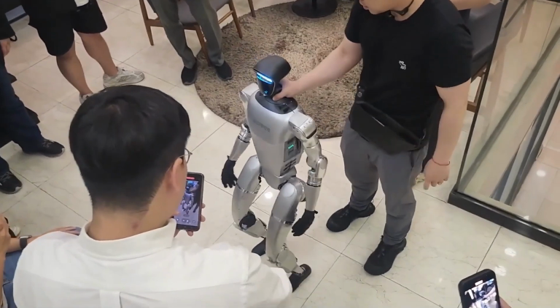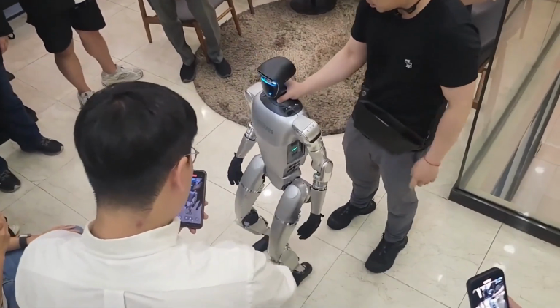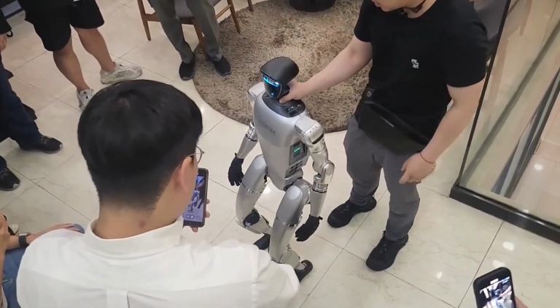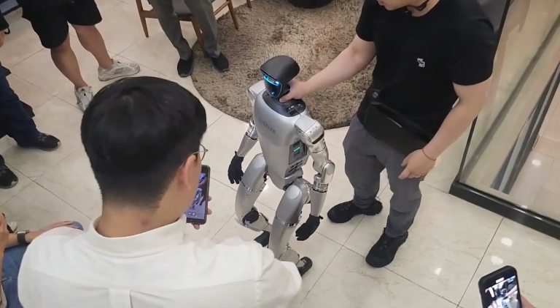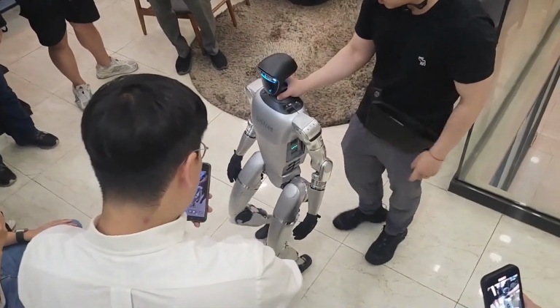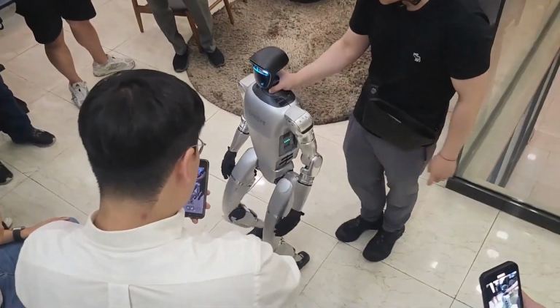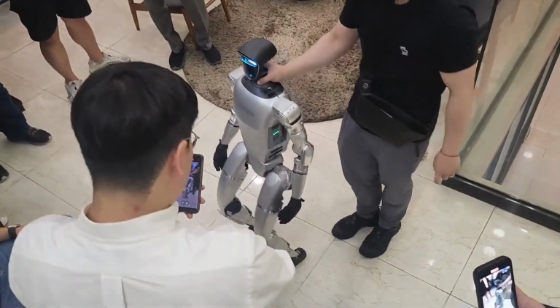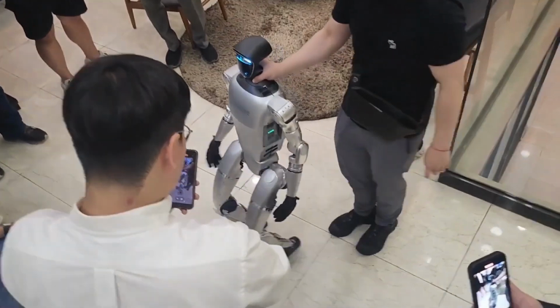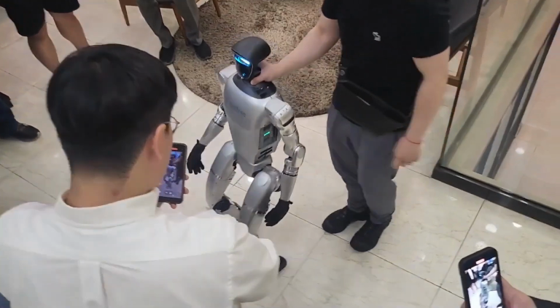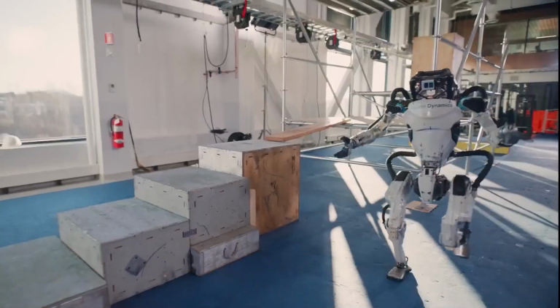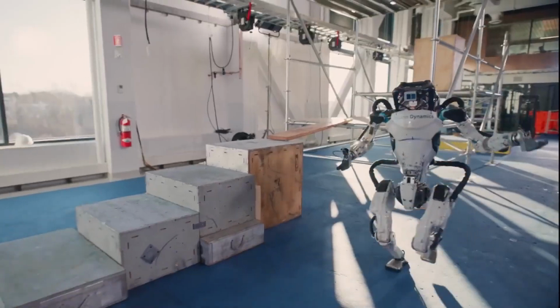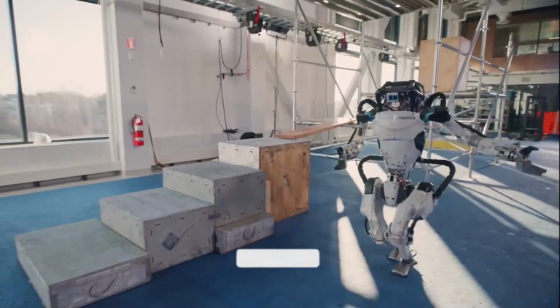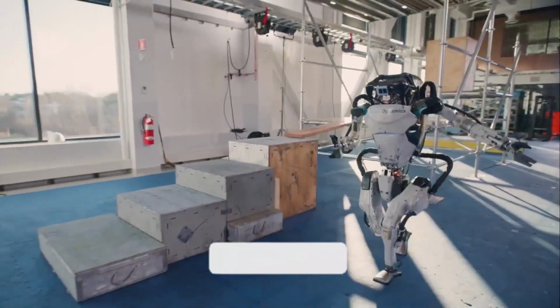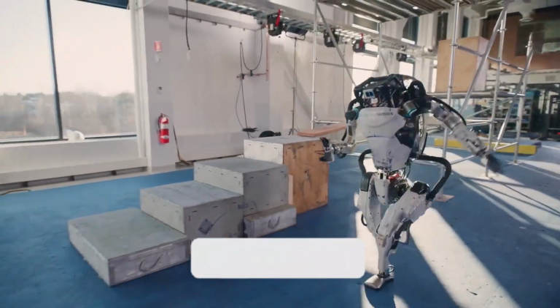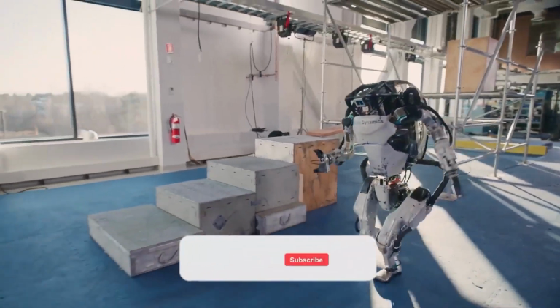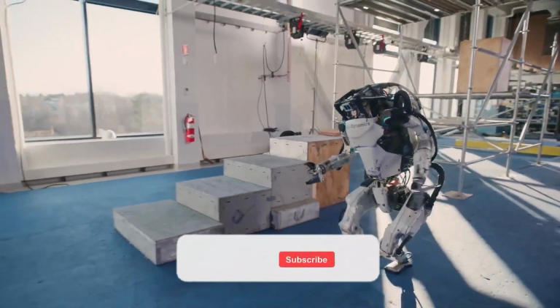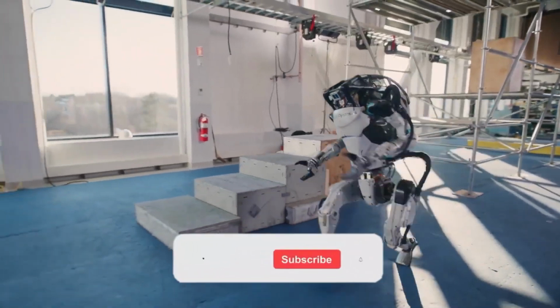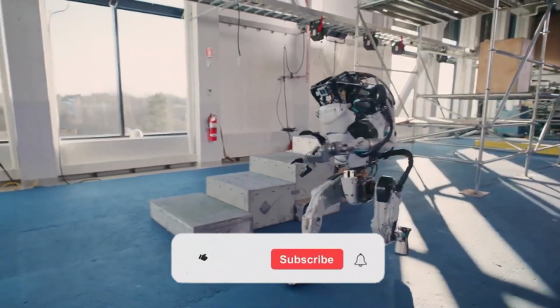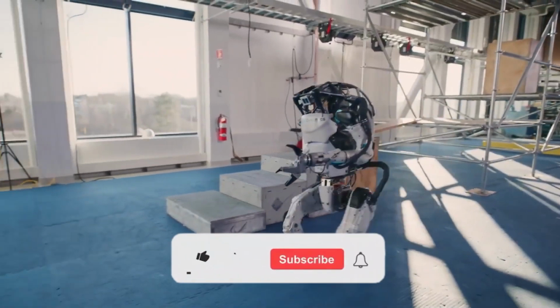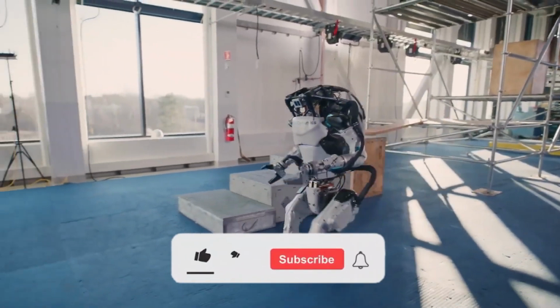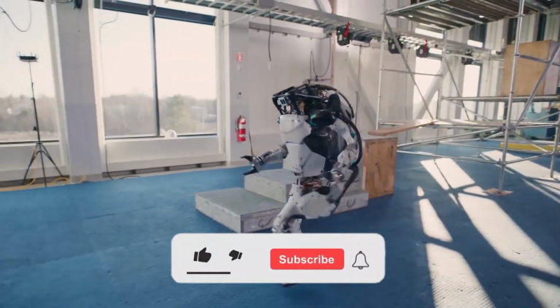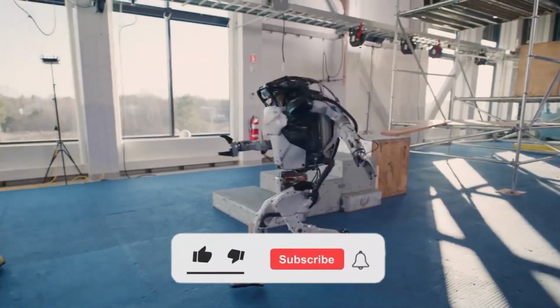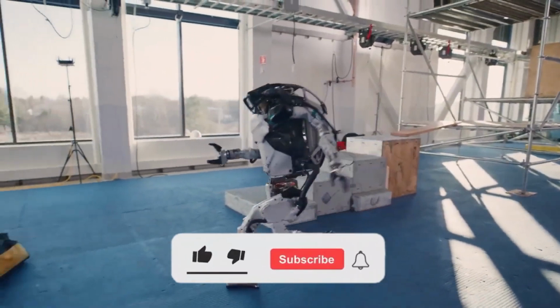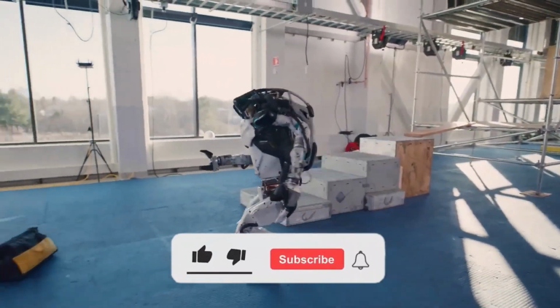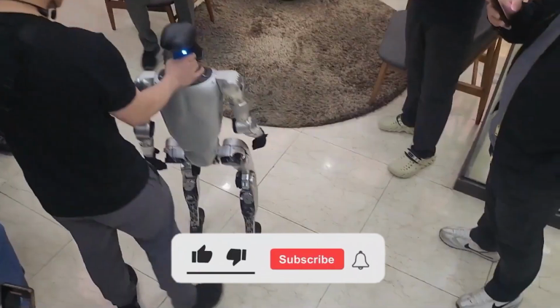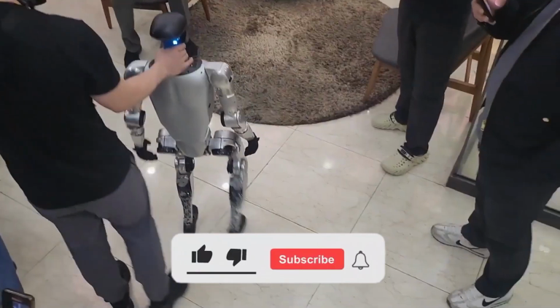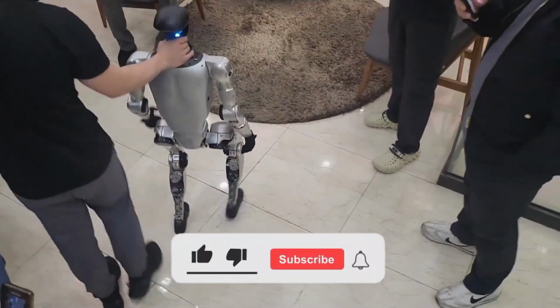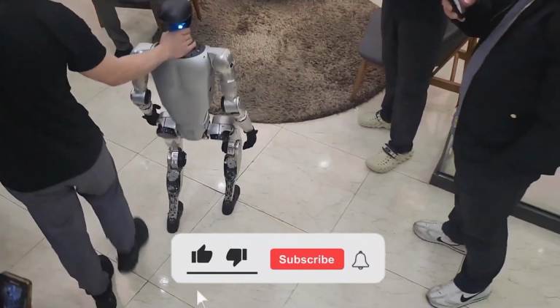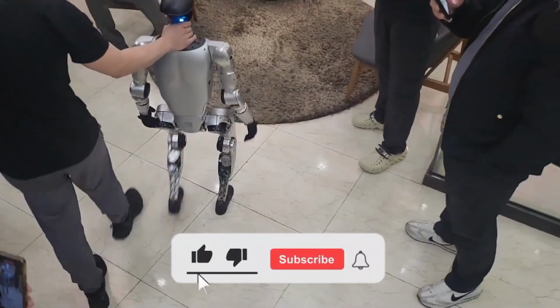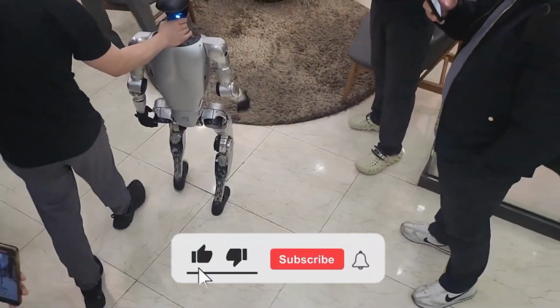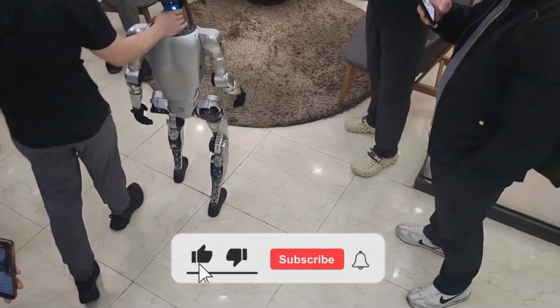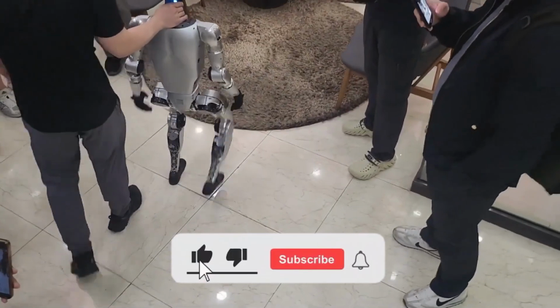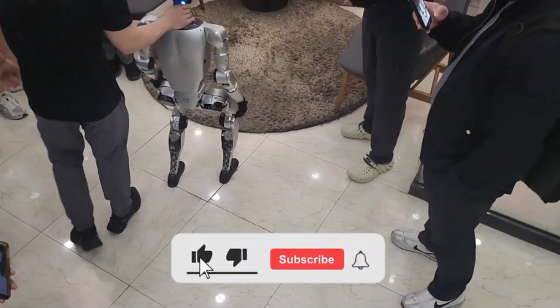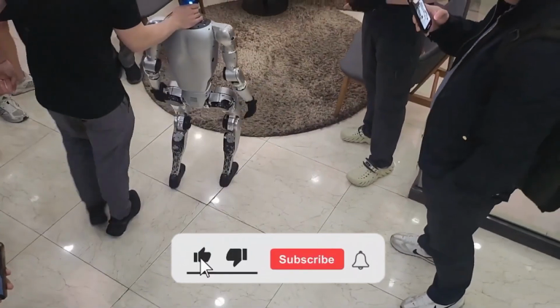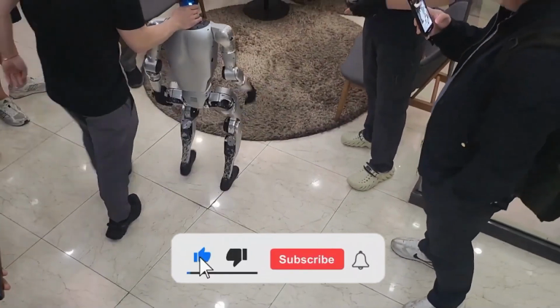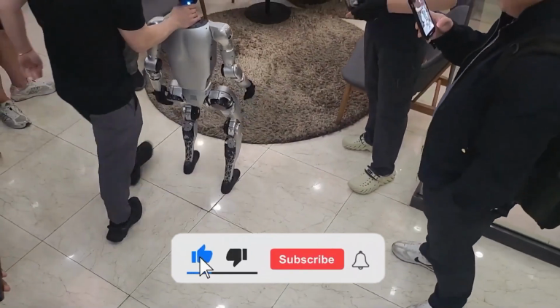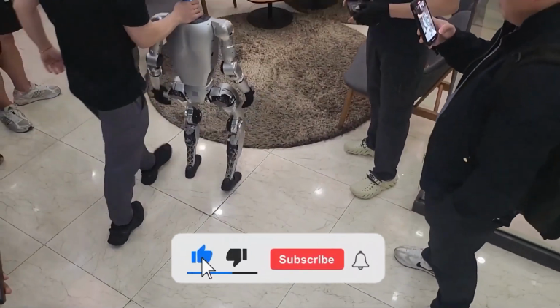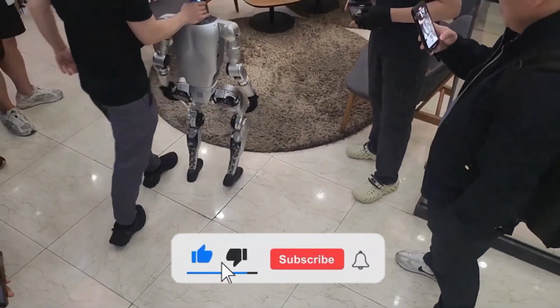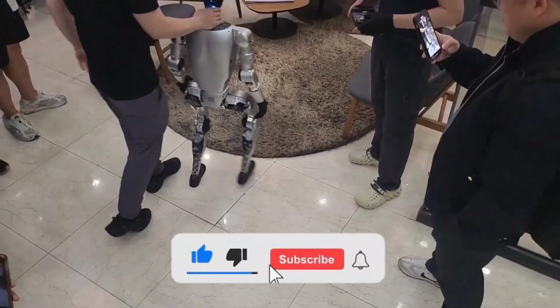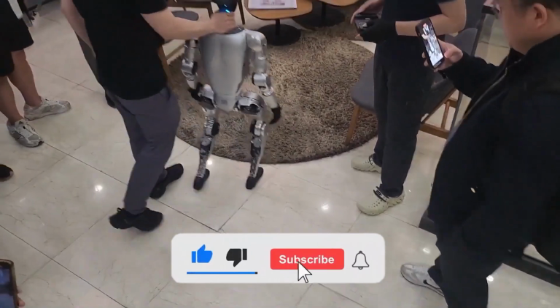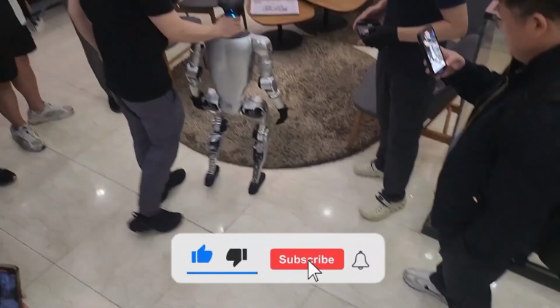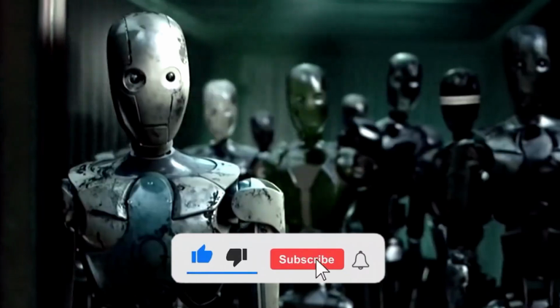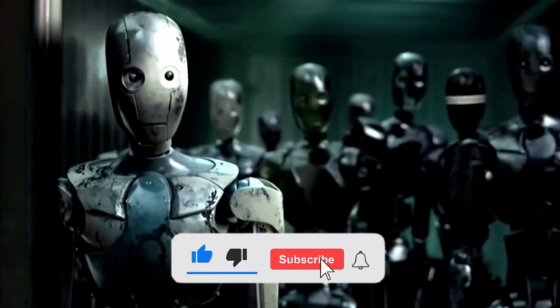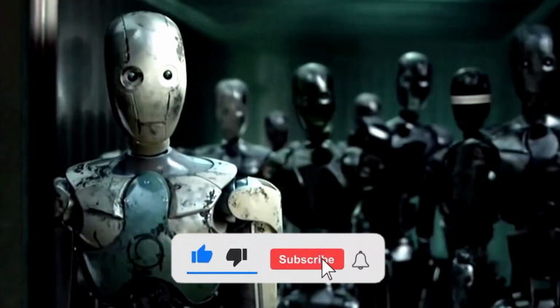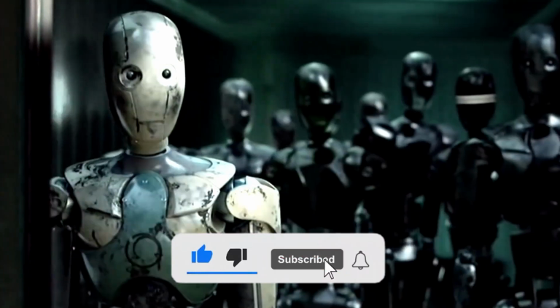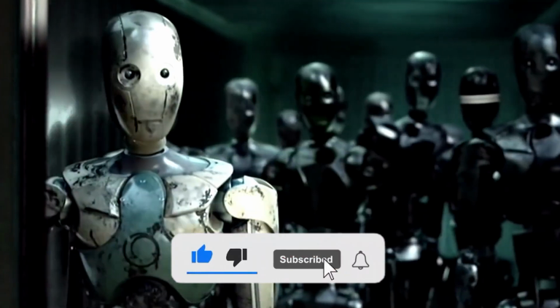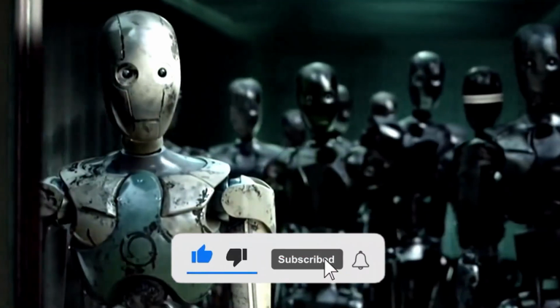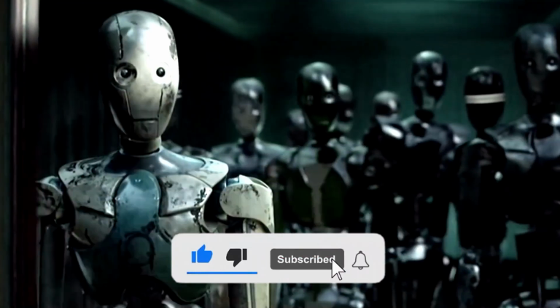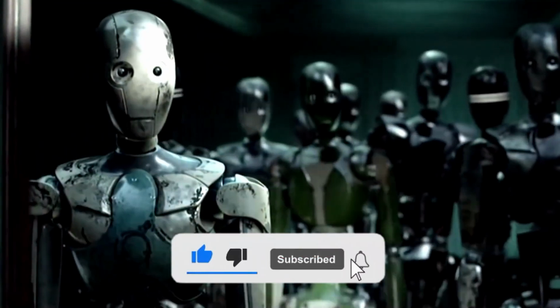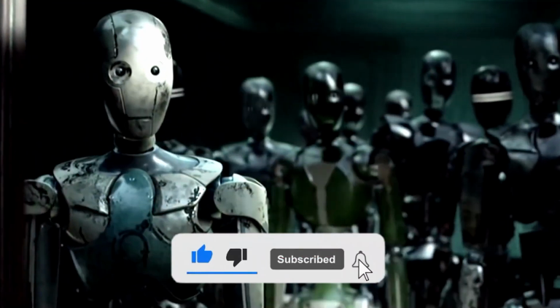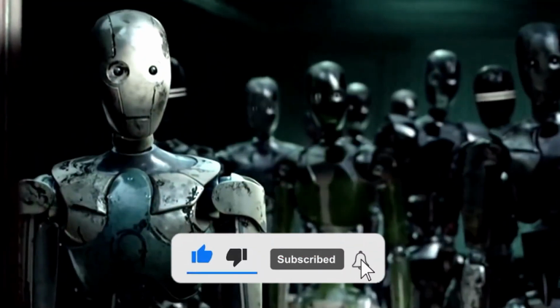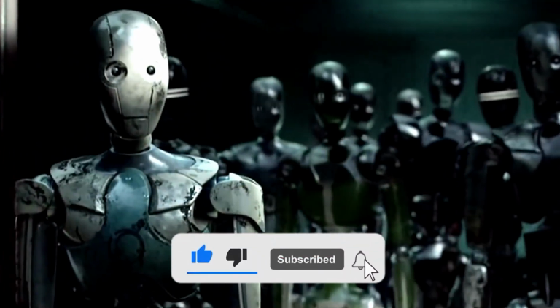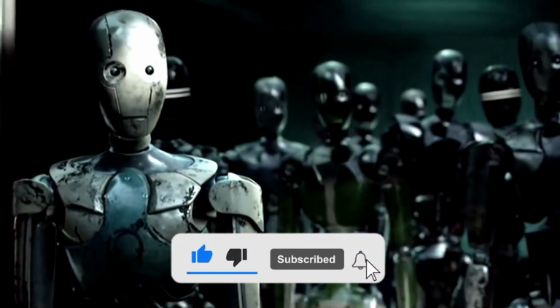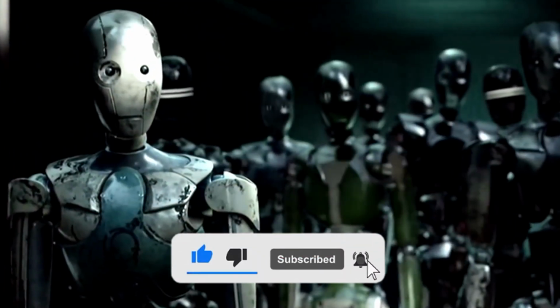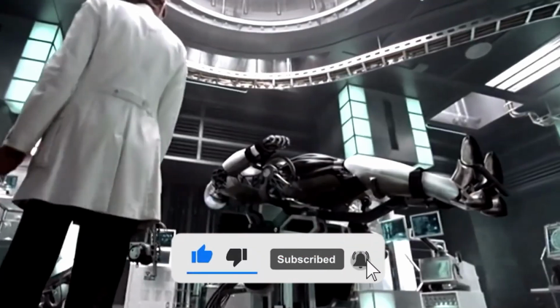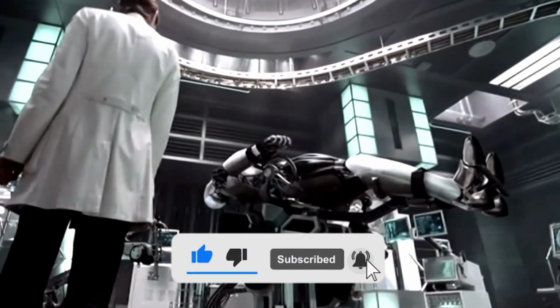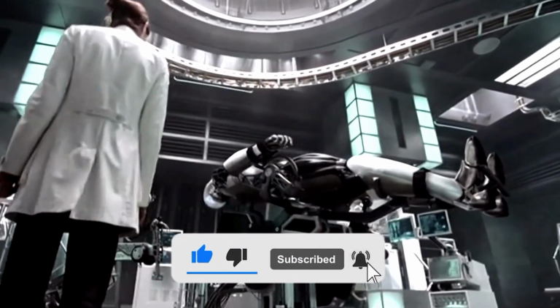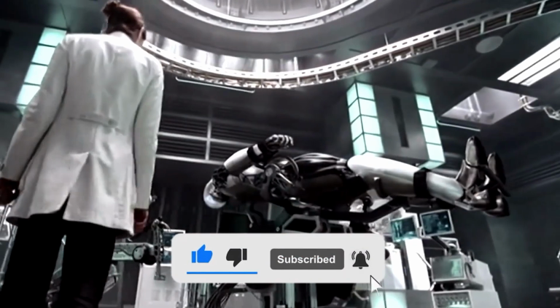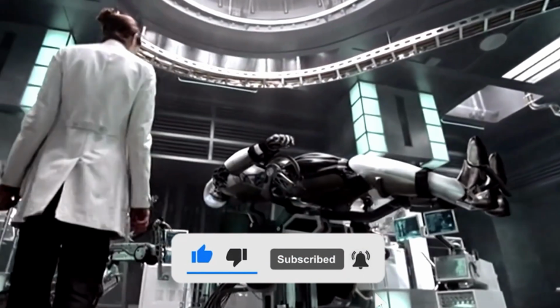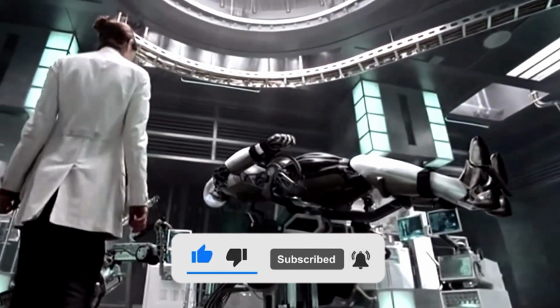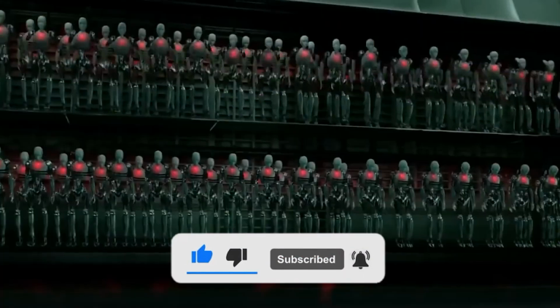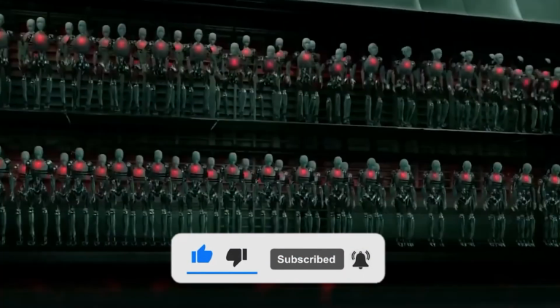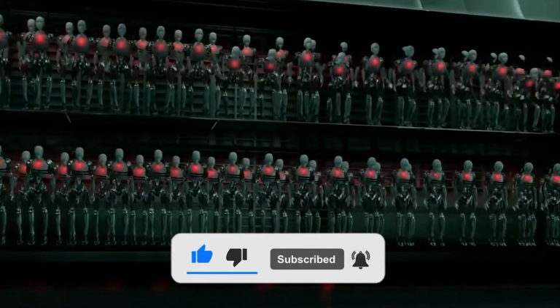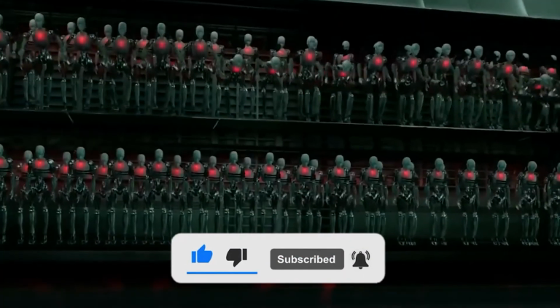Let us know your thoughts in the comments below. Hit that like button and subscribe for more engaging content. Until next time!